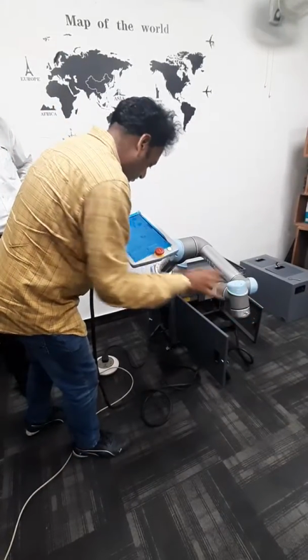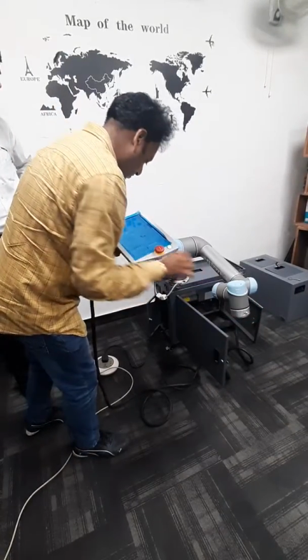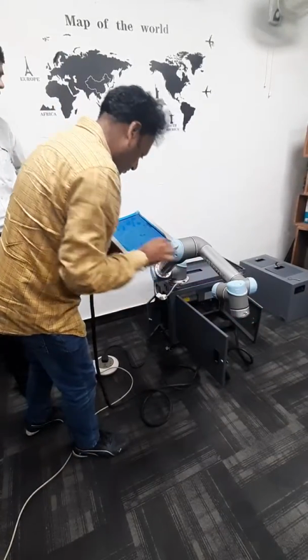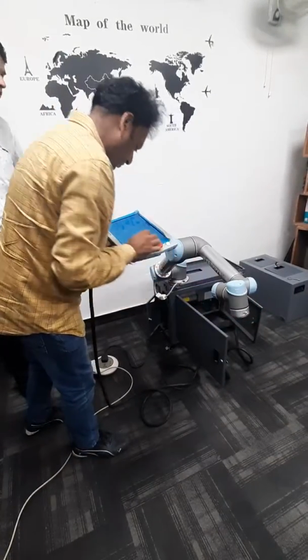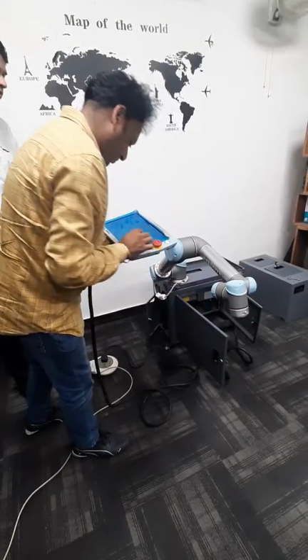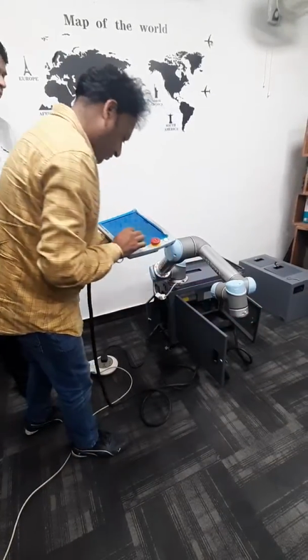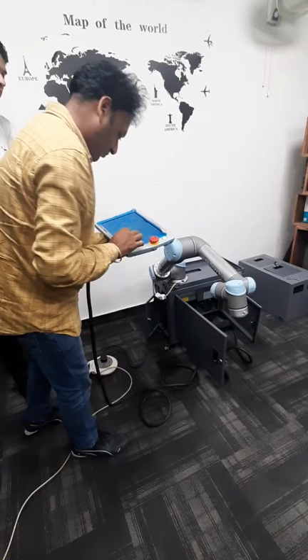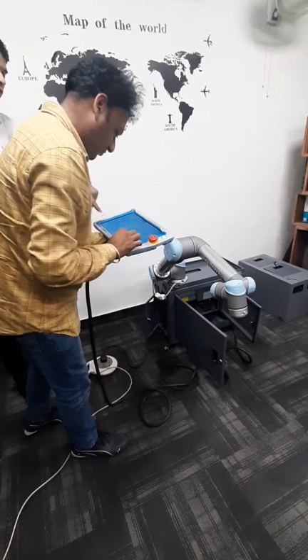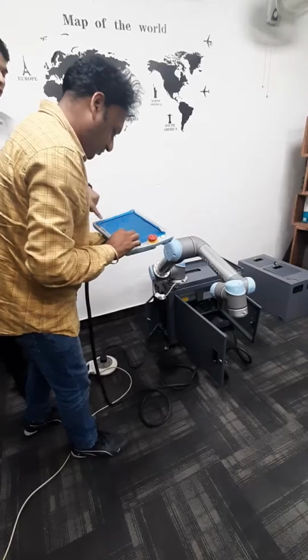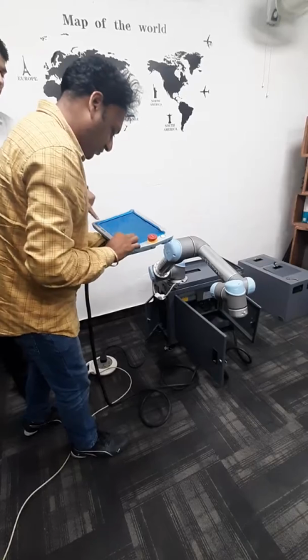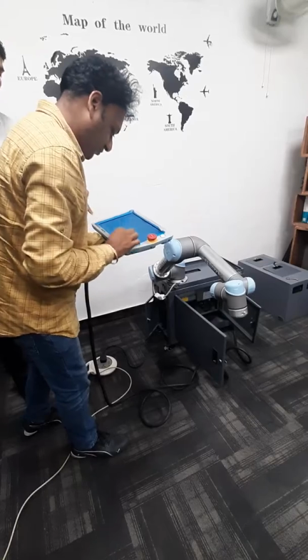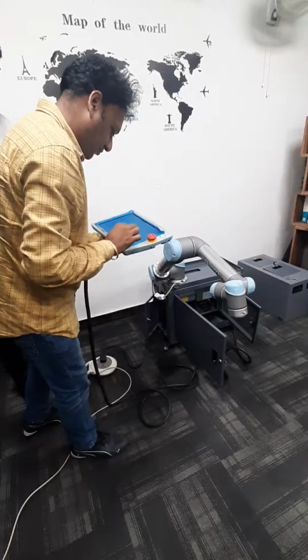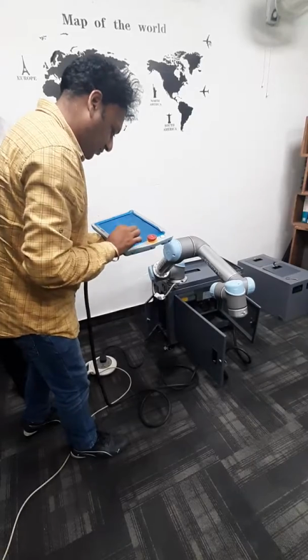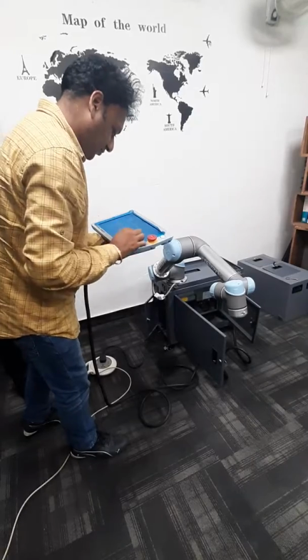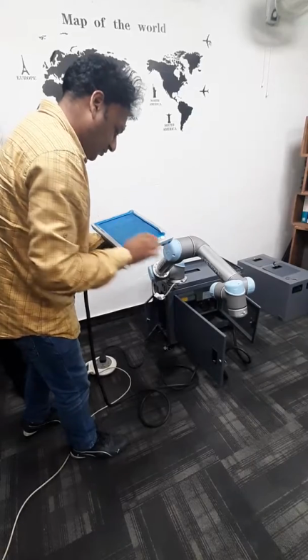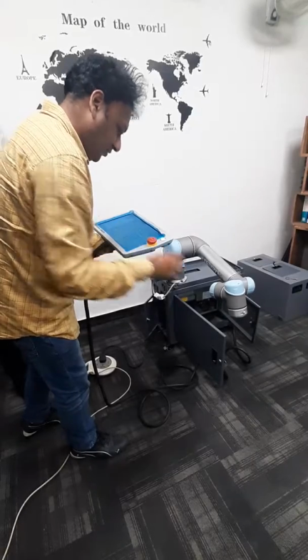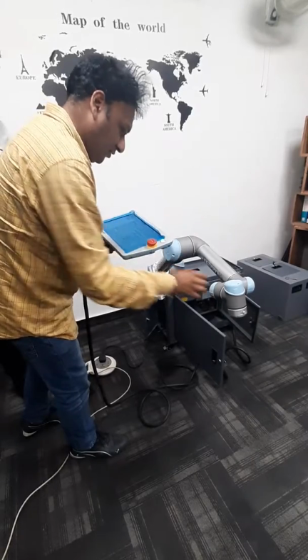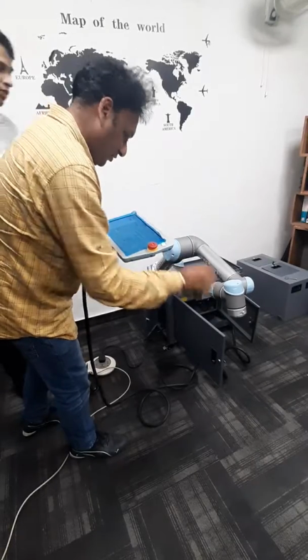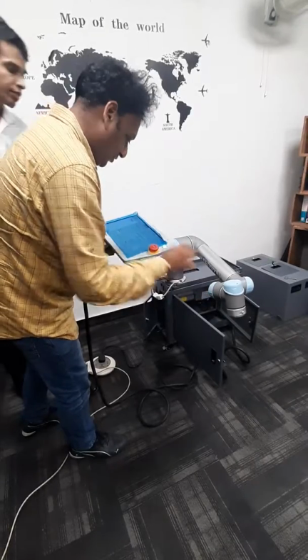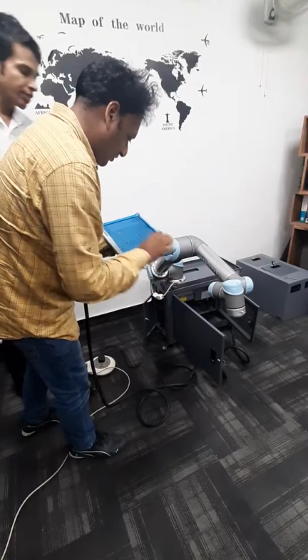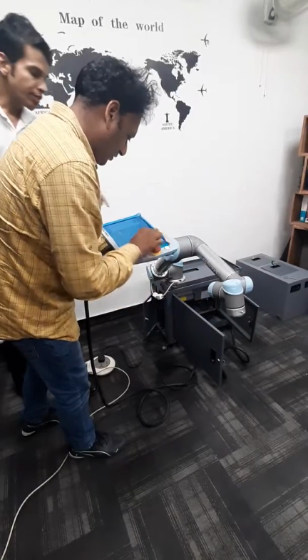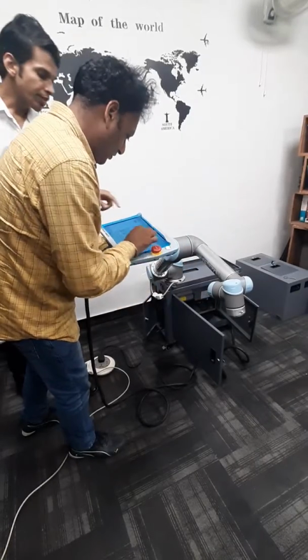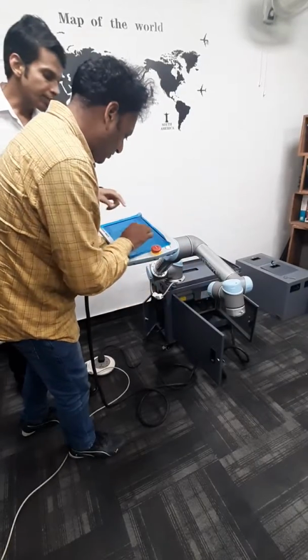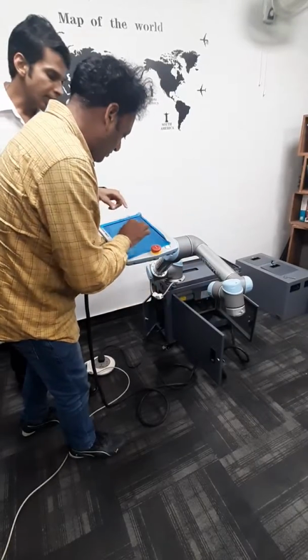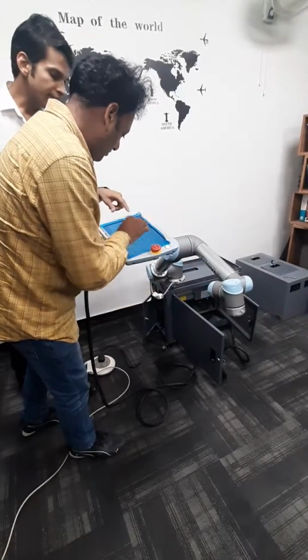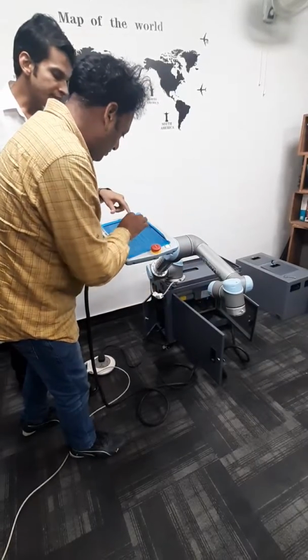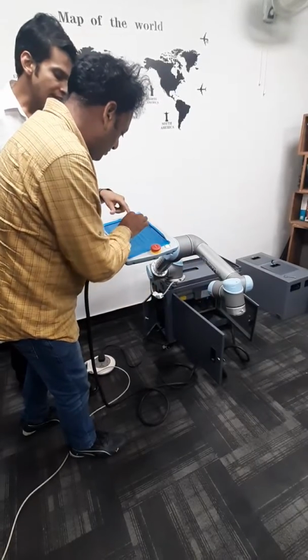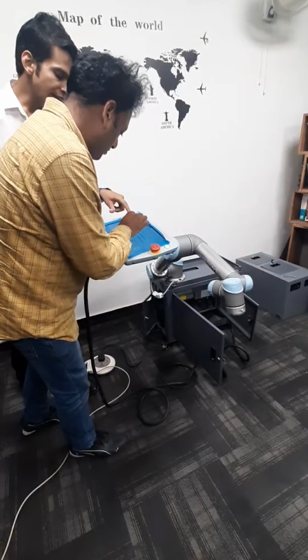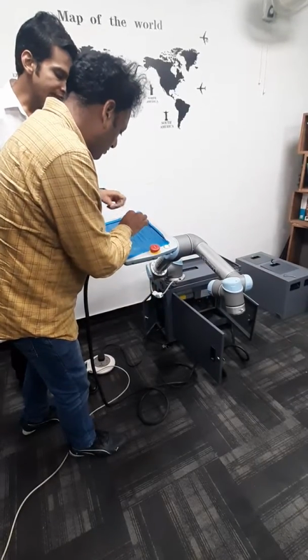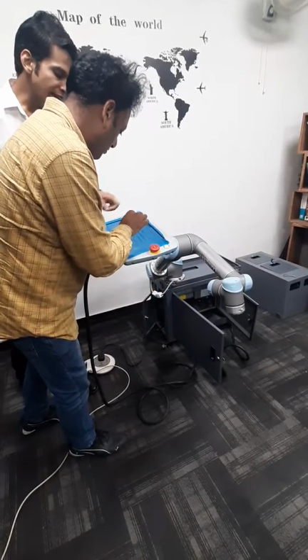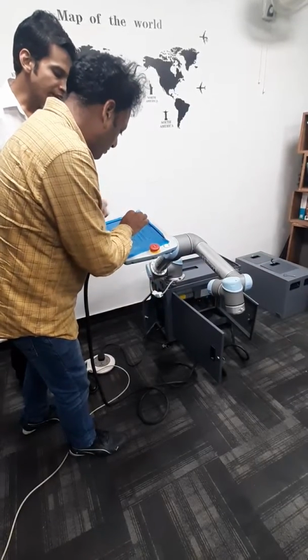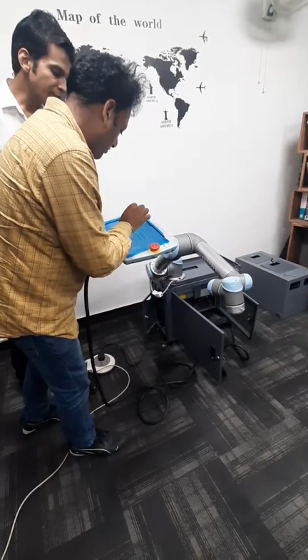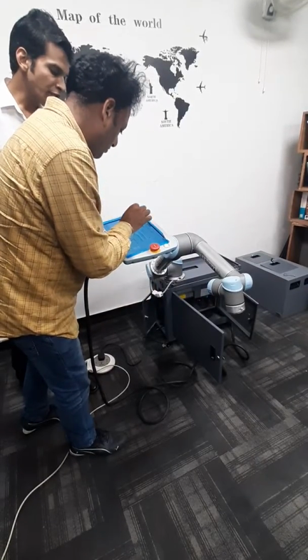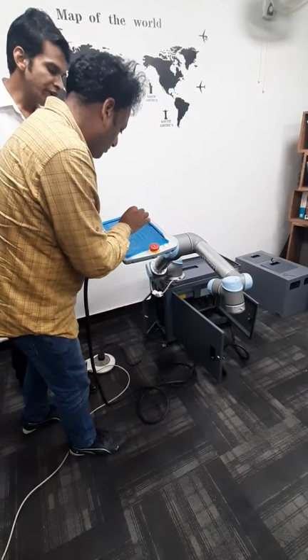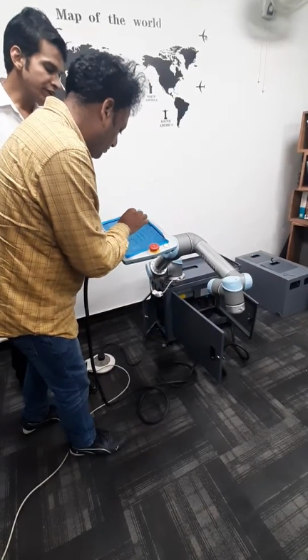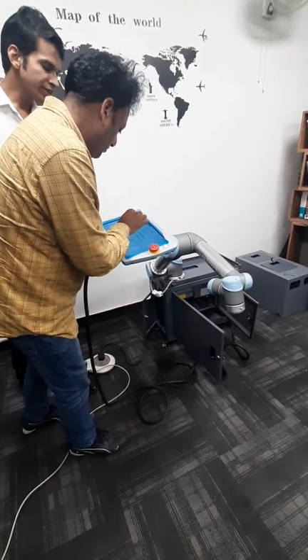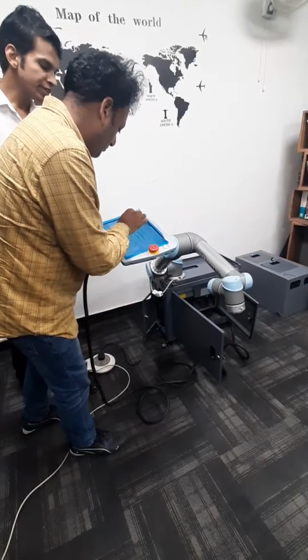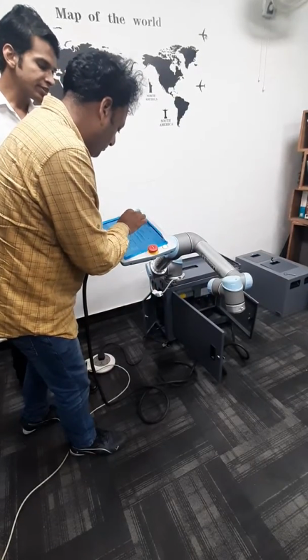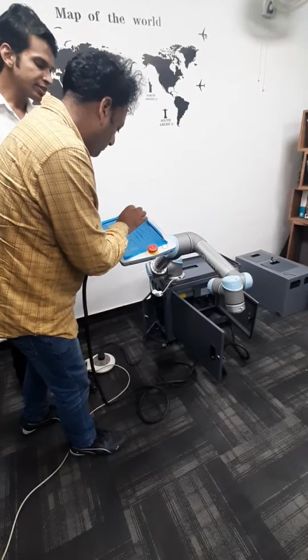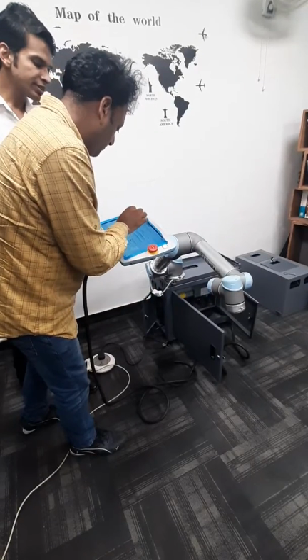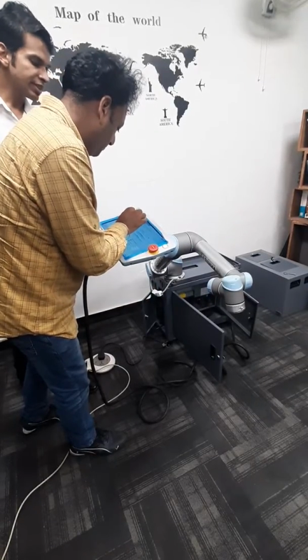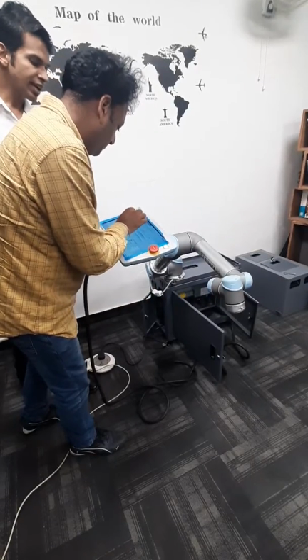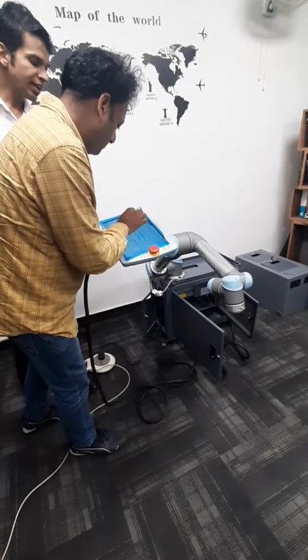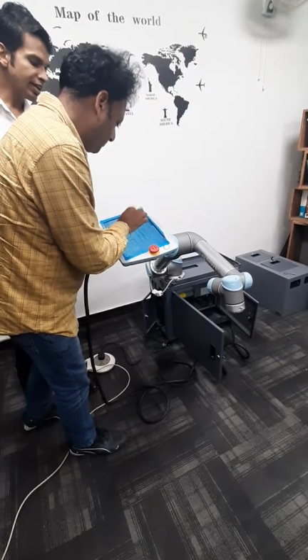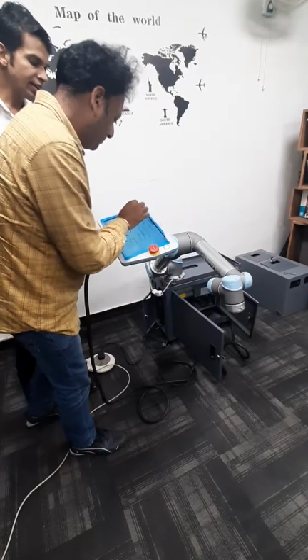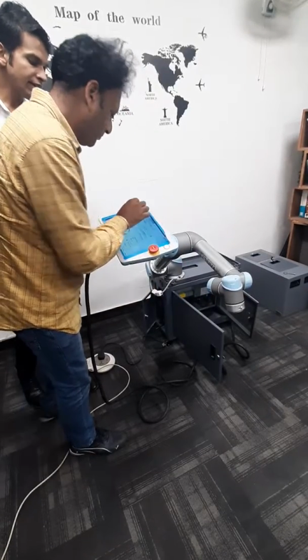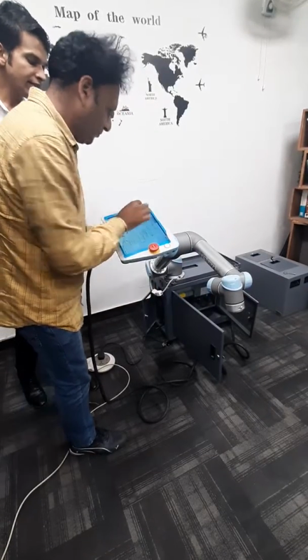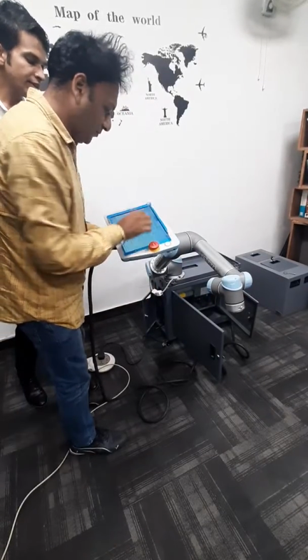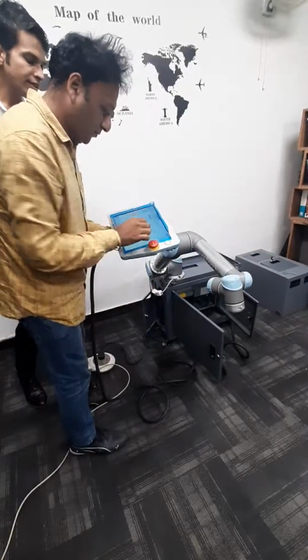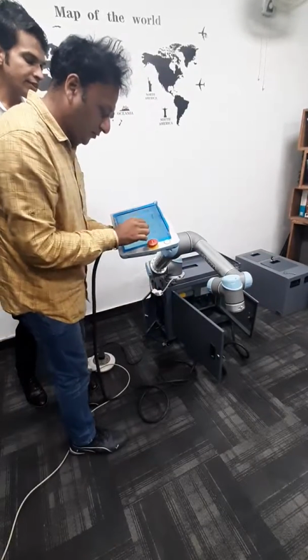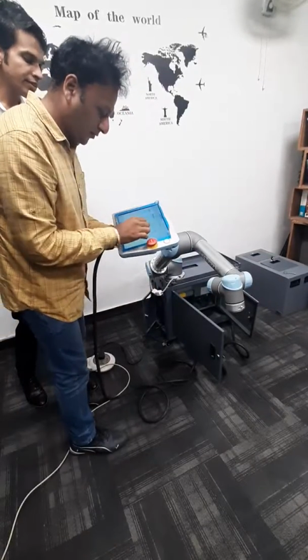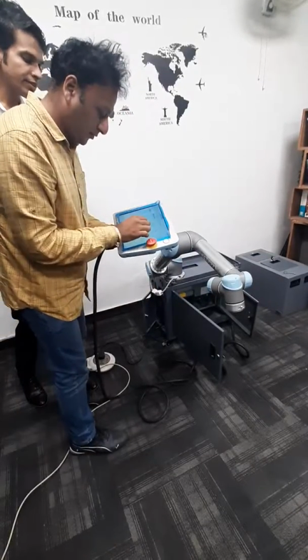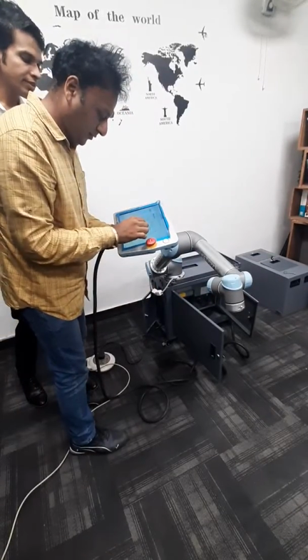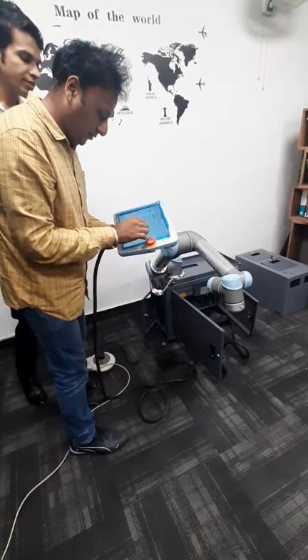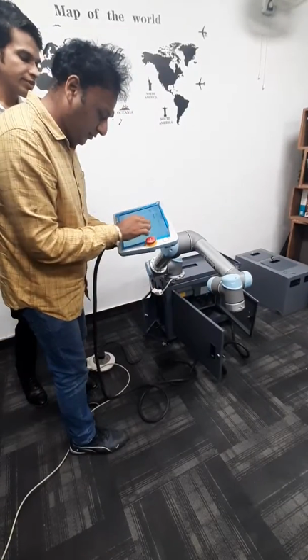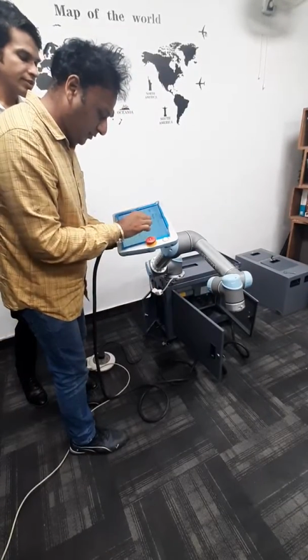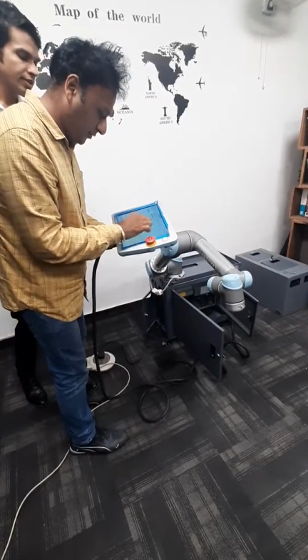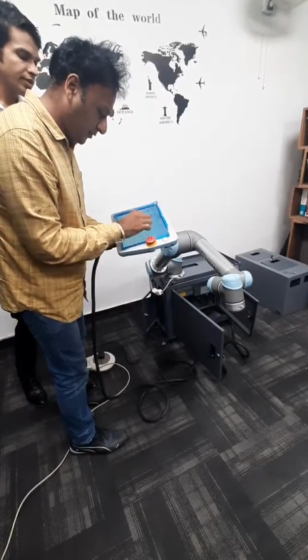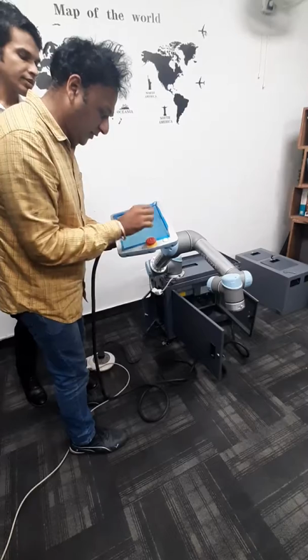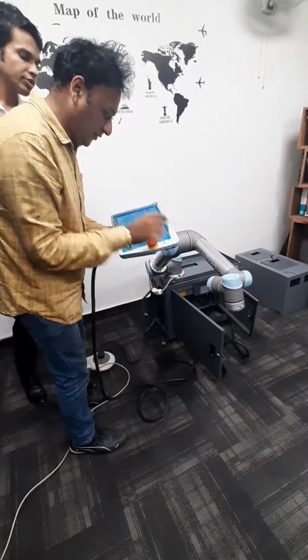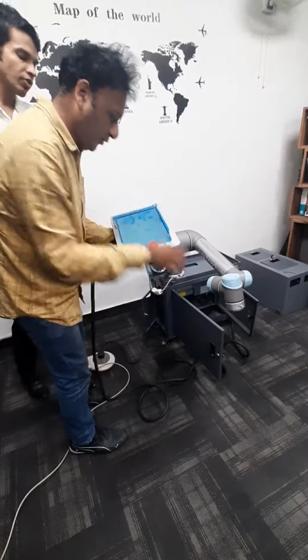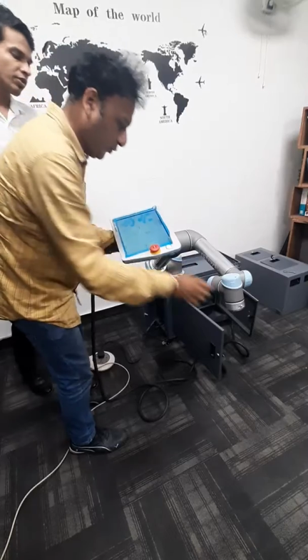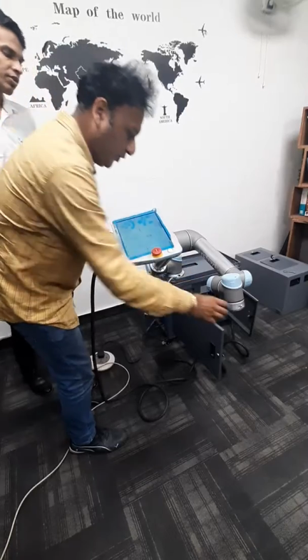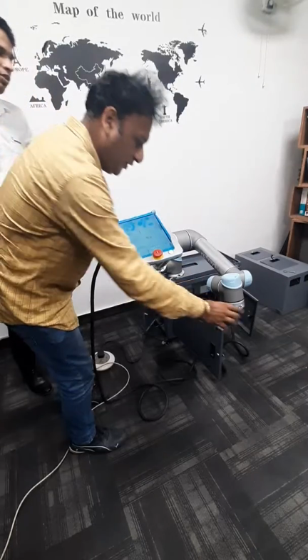Press OK, then select second point, set, drop down.